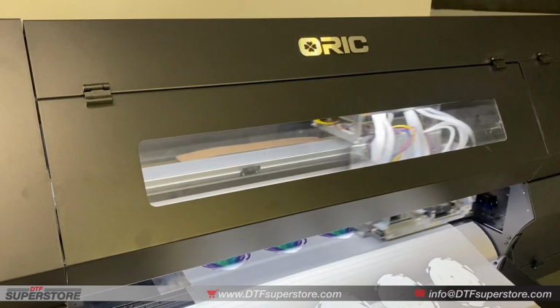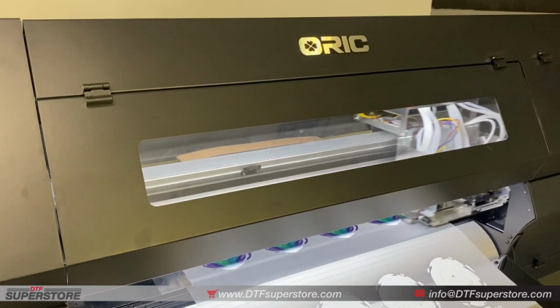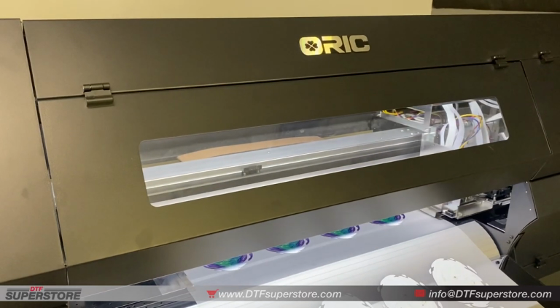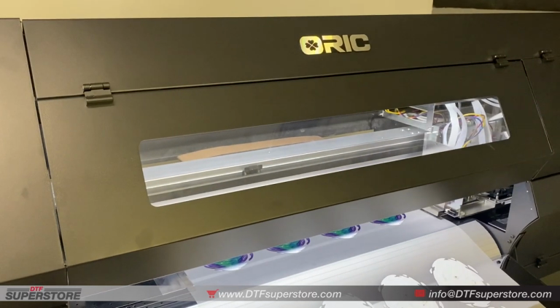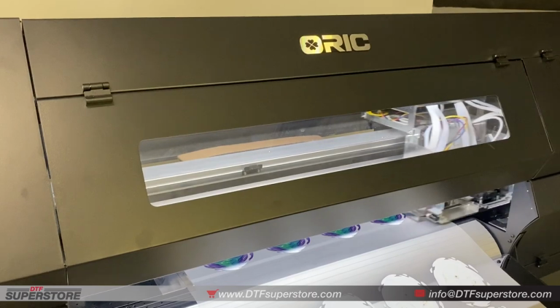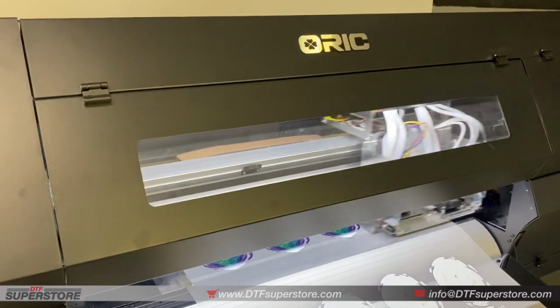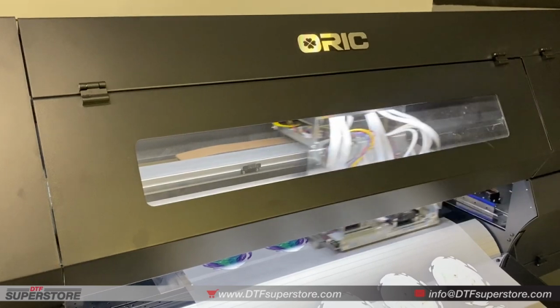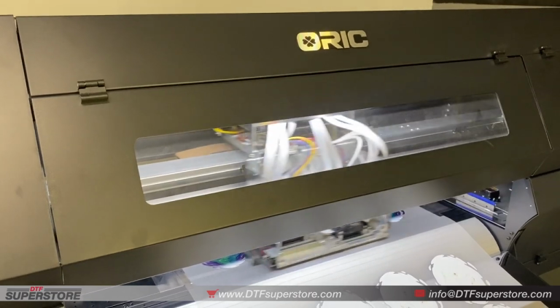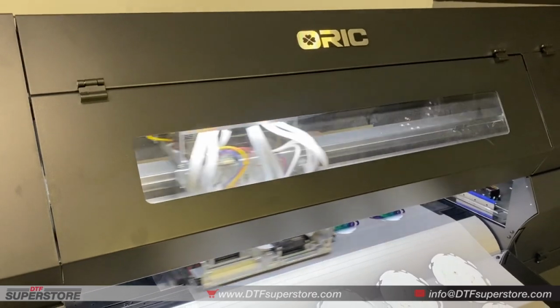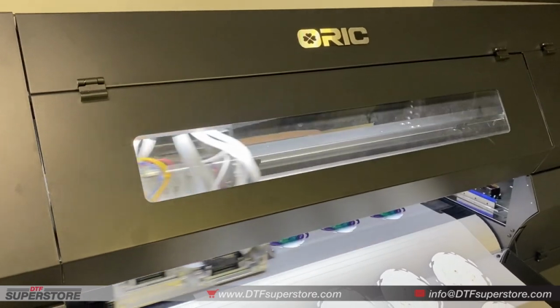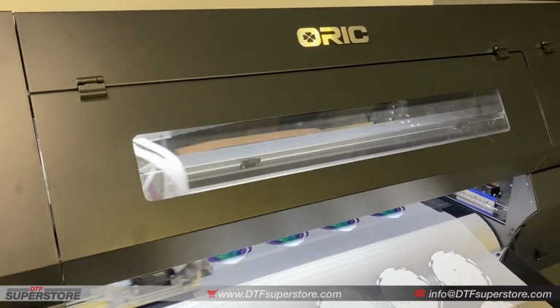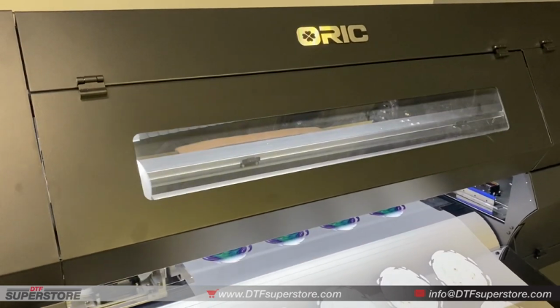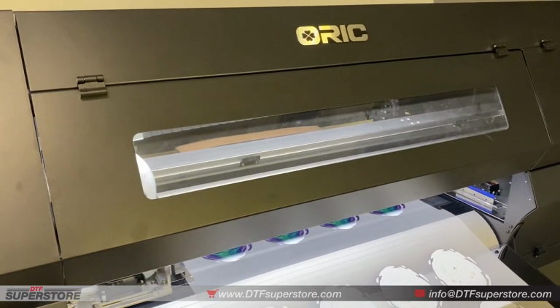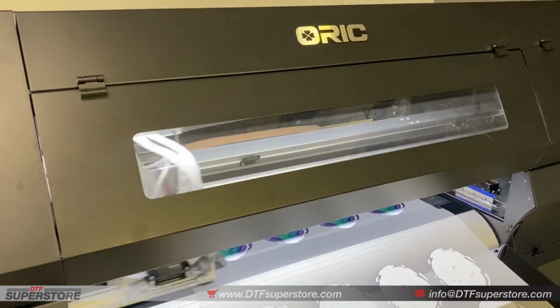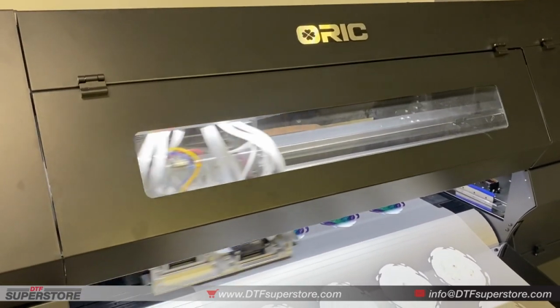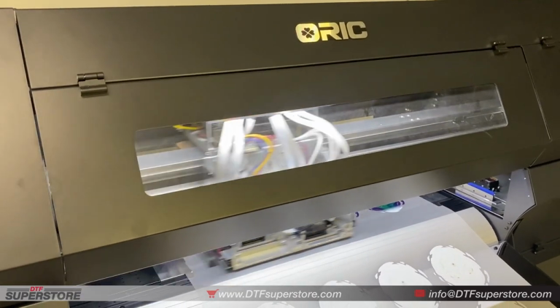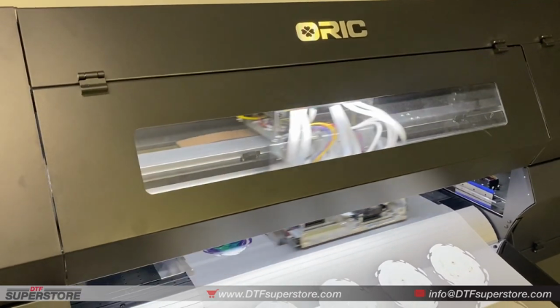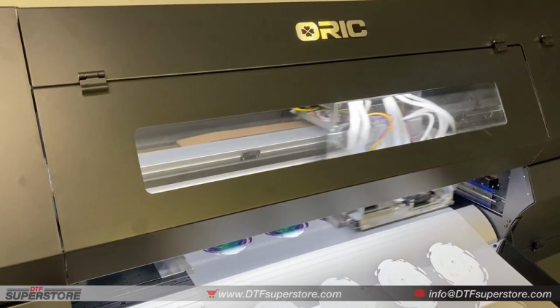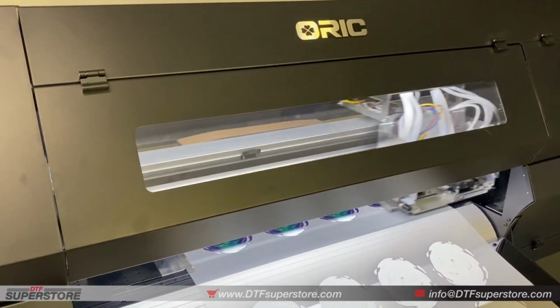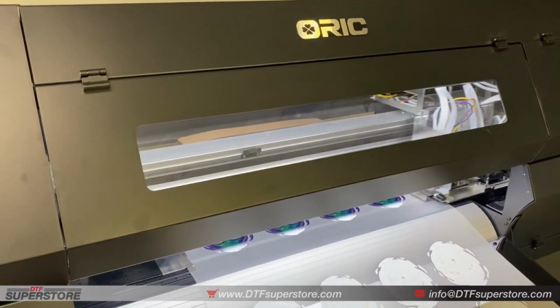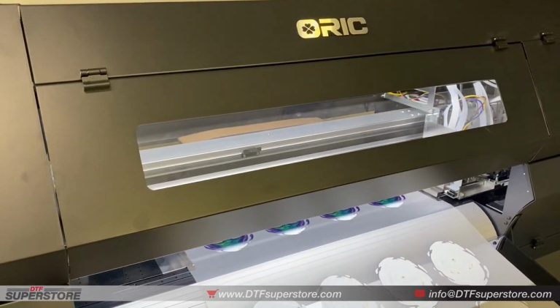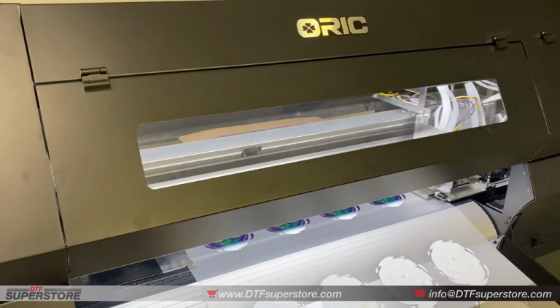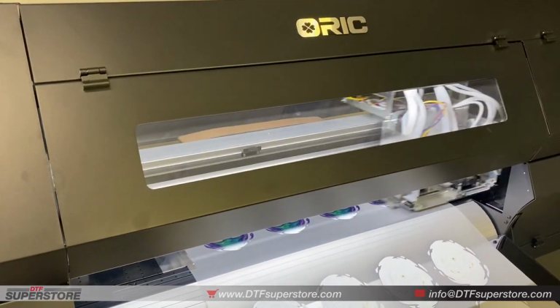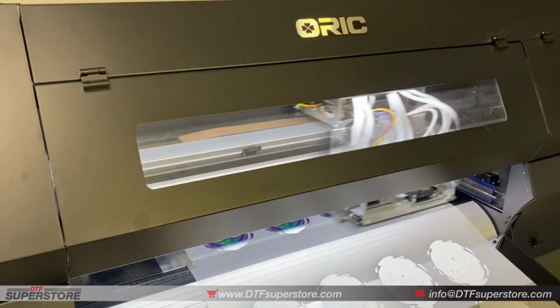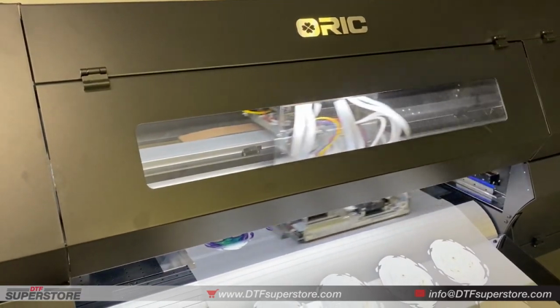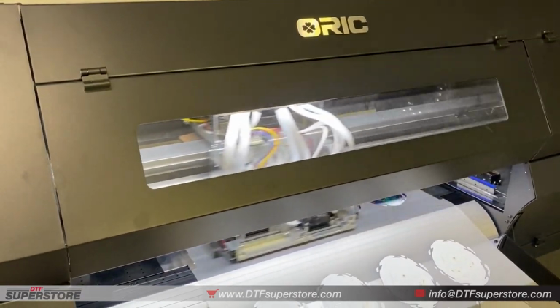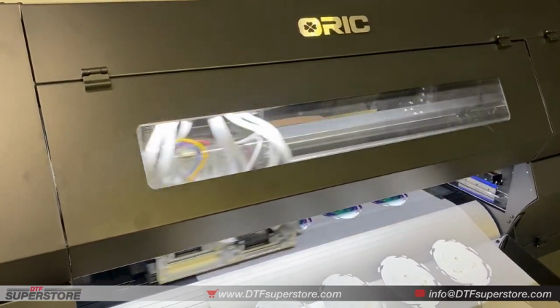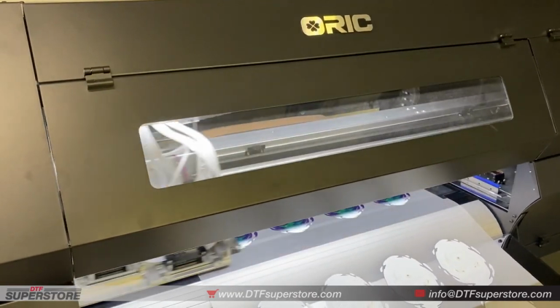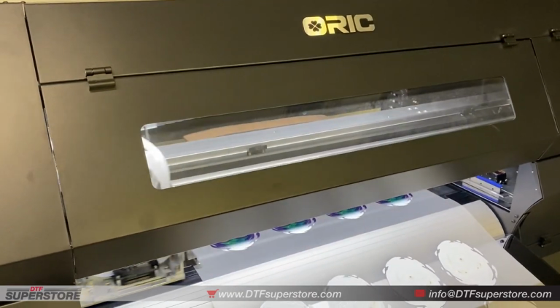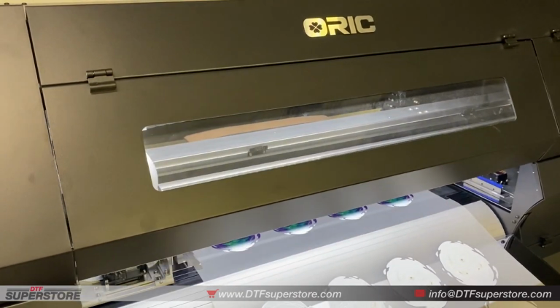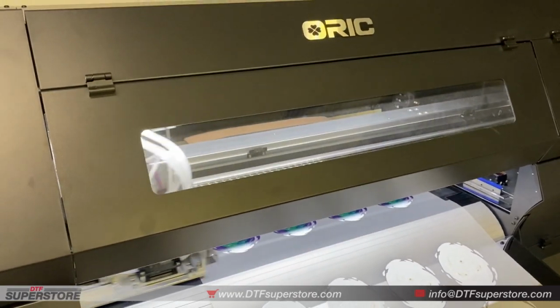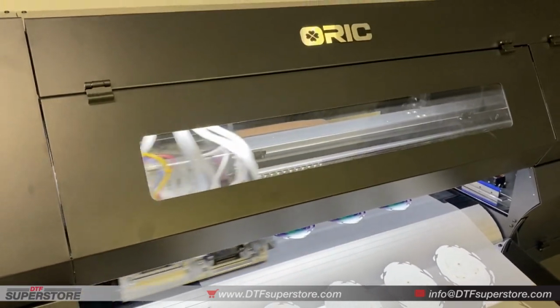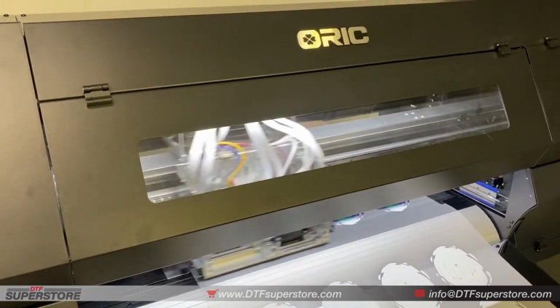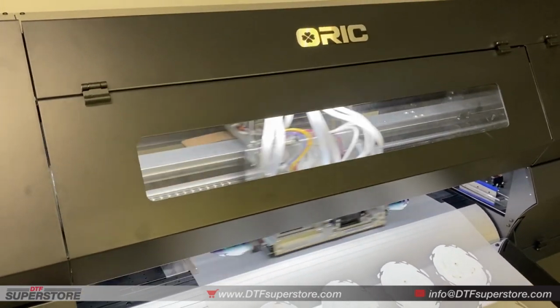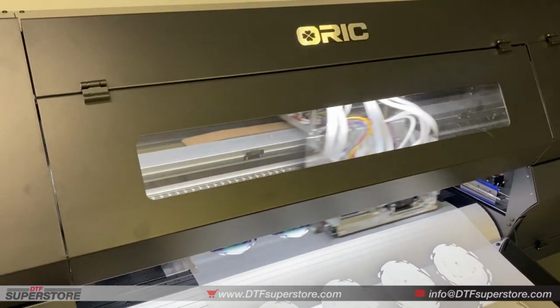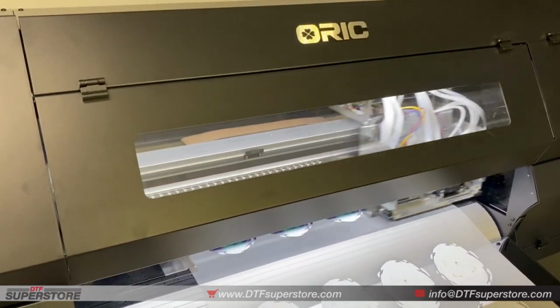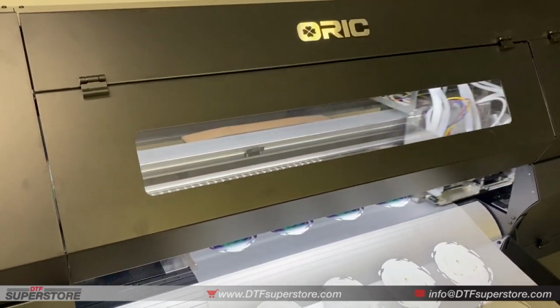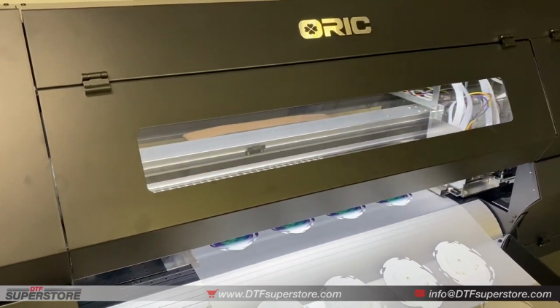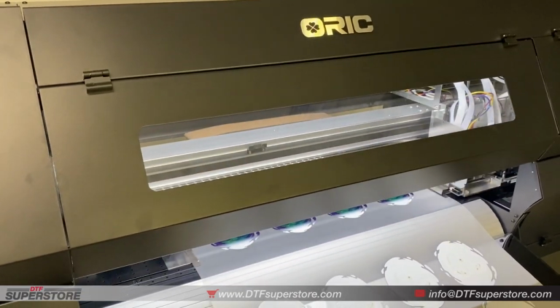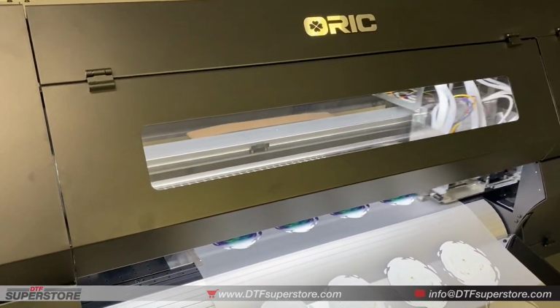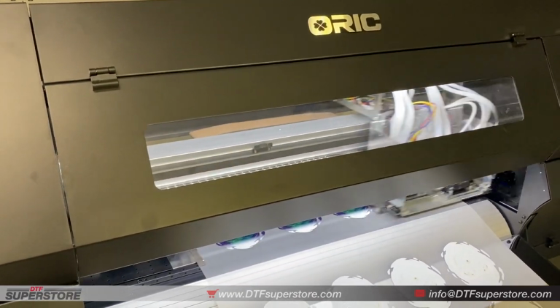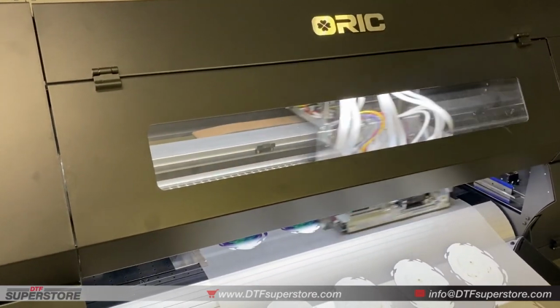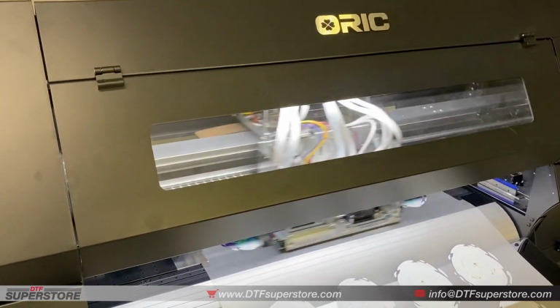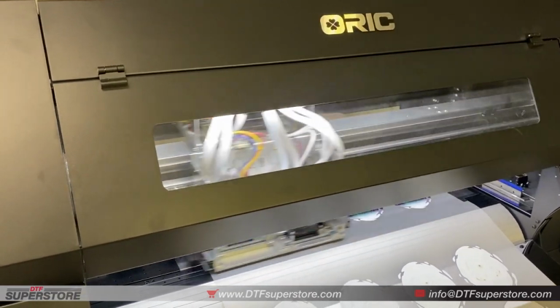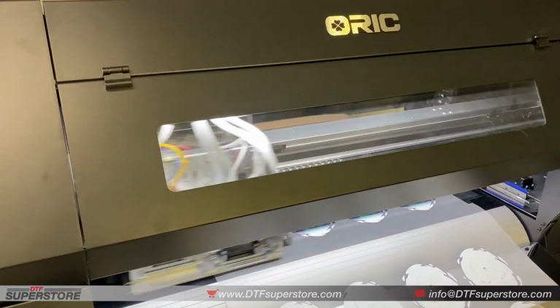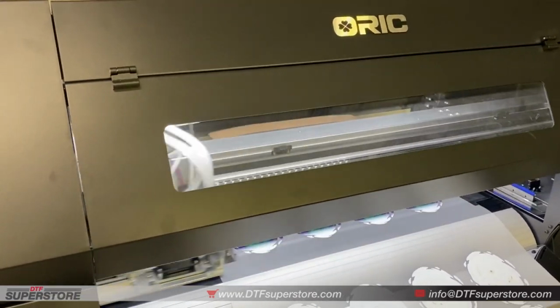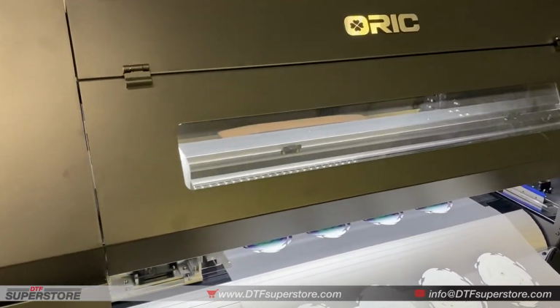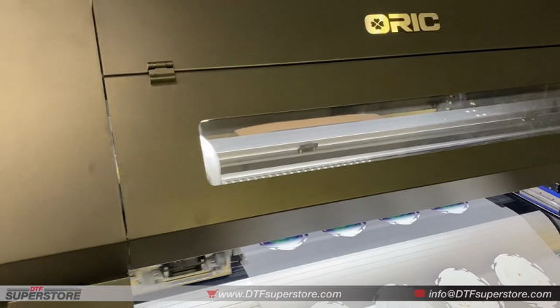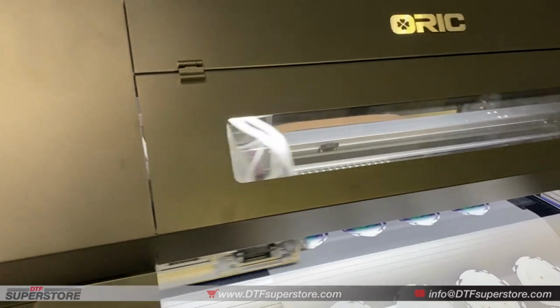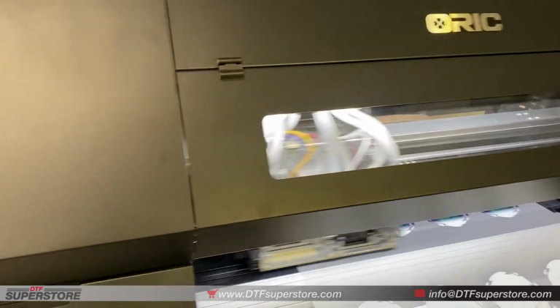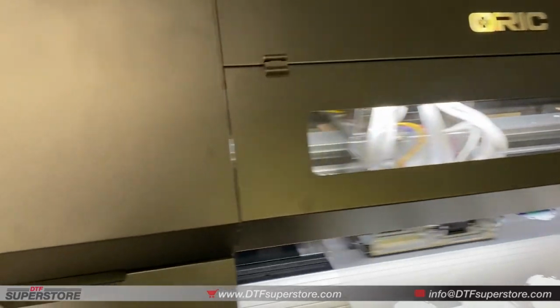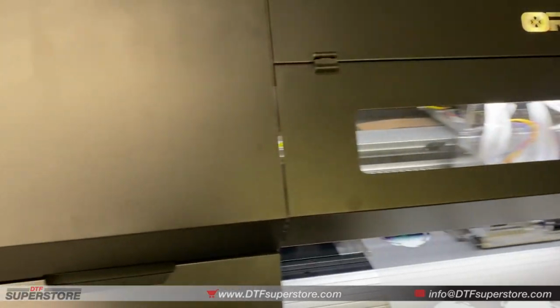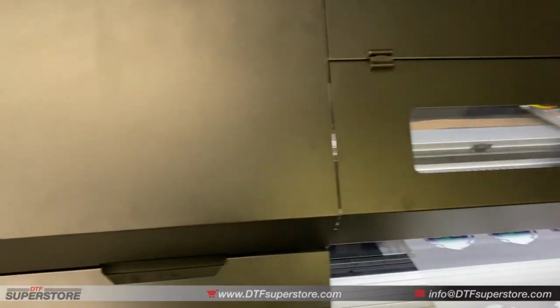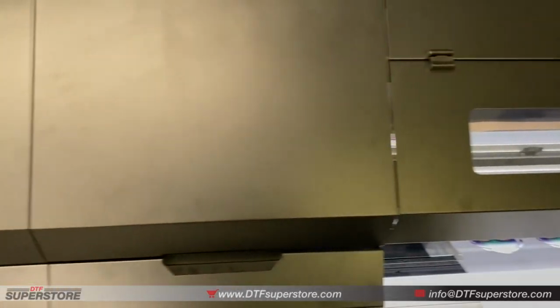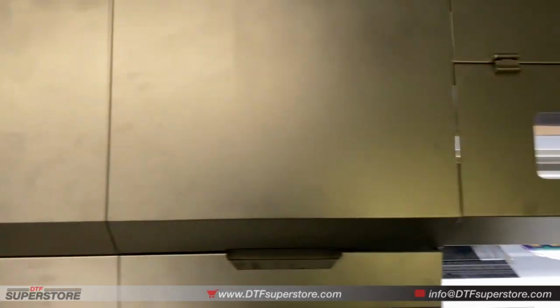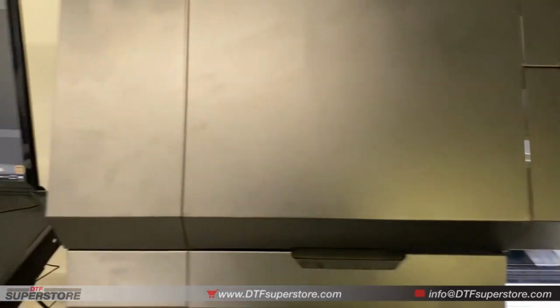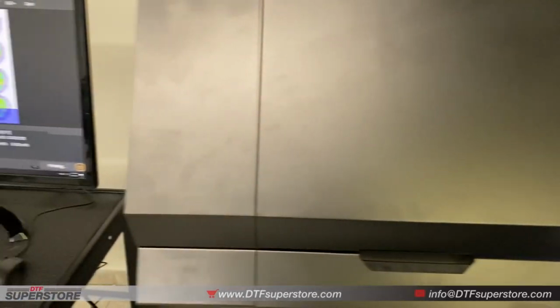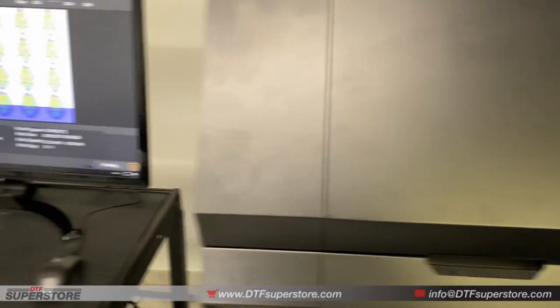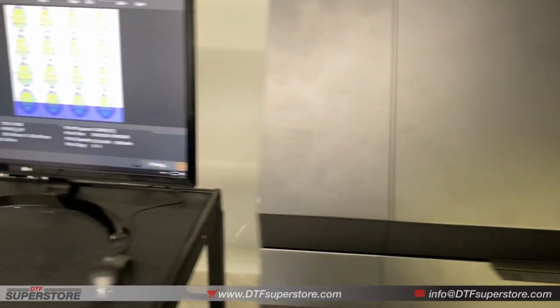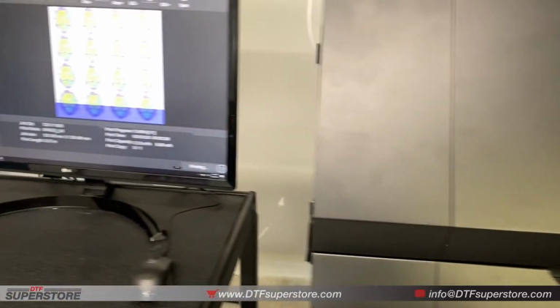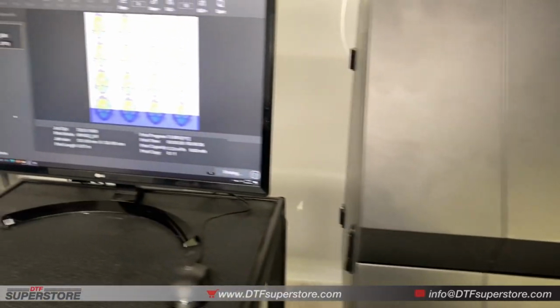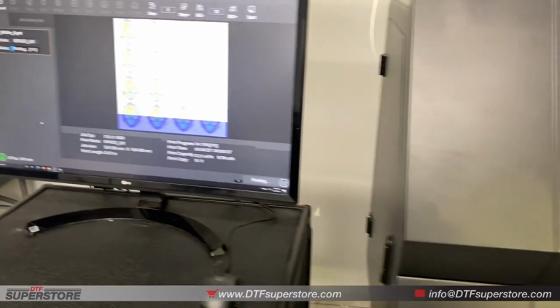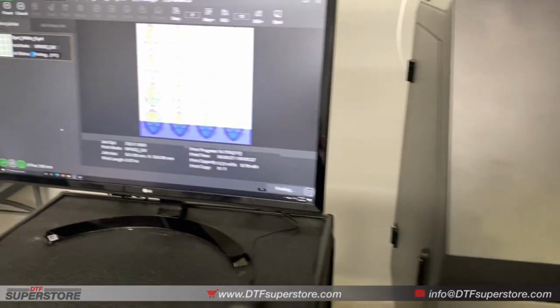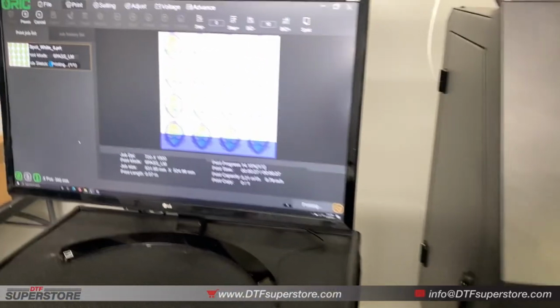Hi, this is Andy from DTFSuperStore.com doing a little printing on our new Auric 24-inch wide printers.